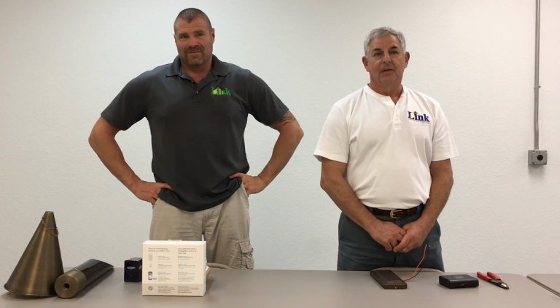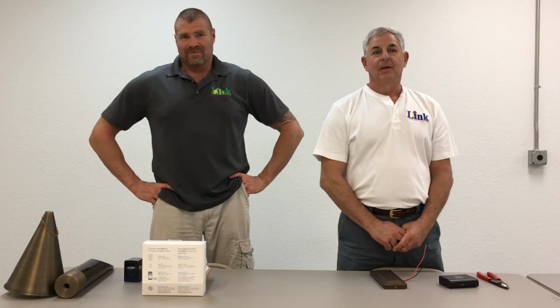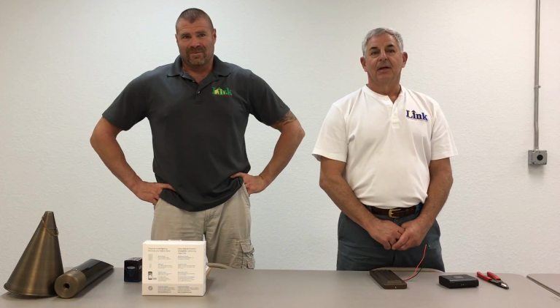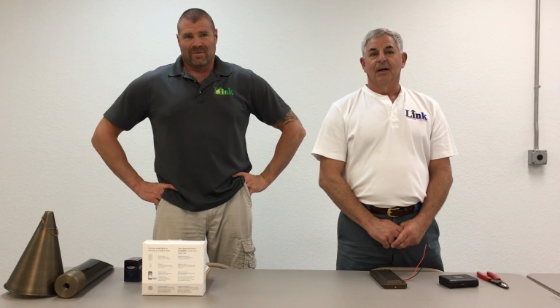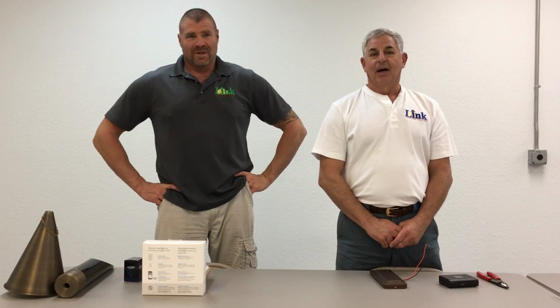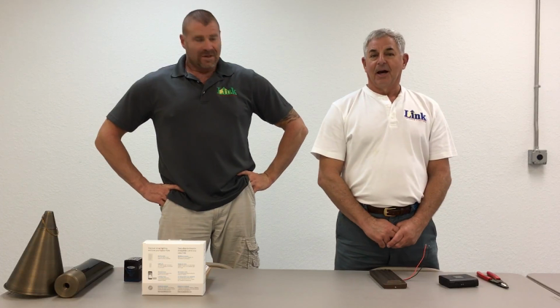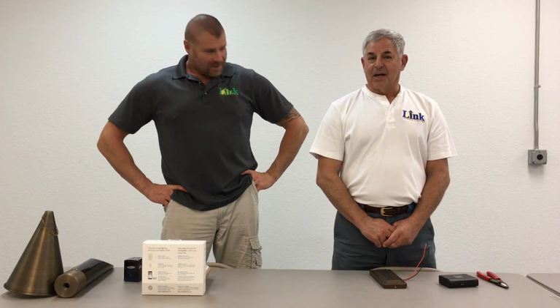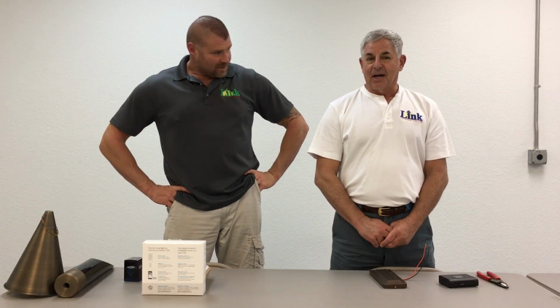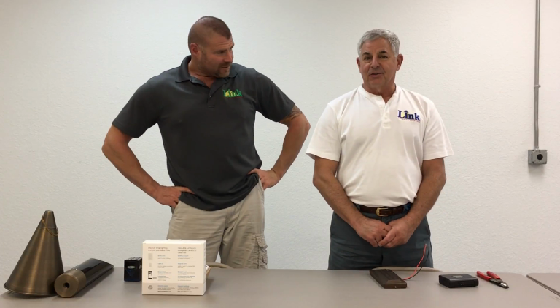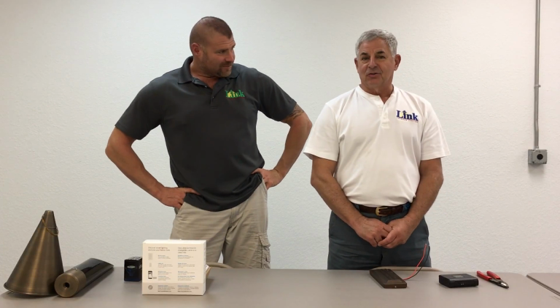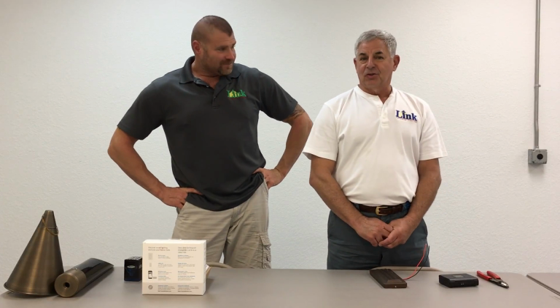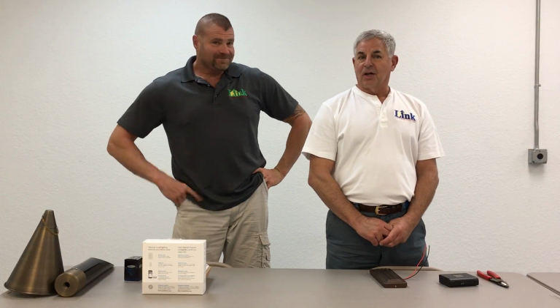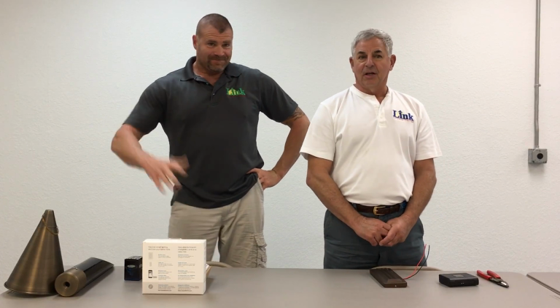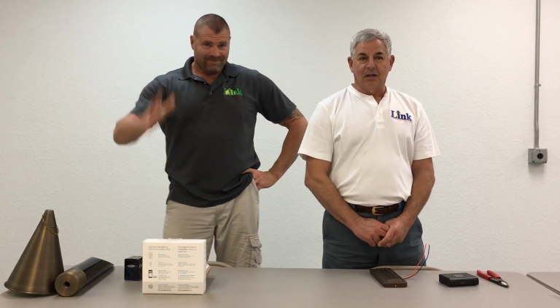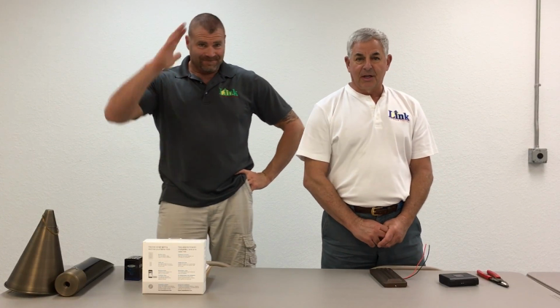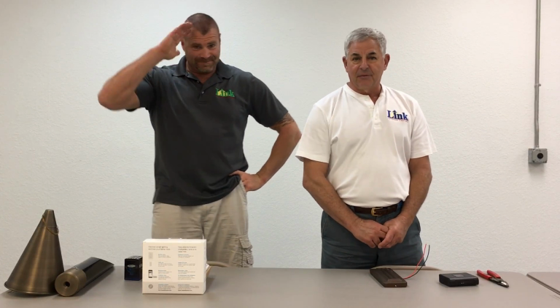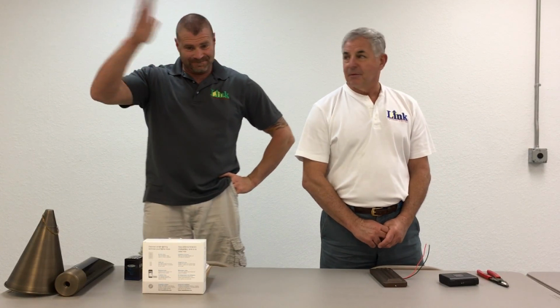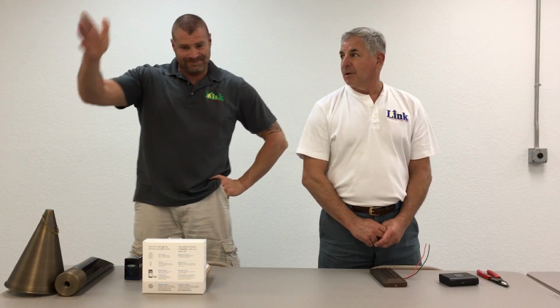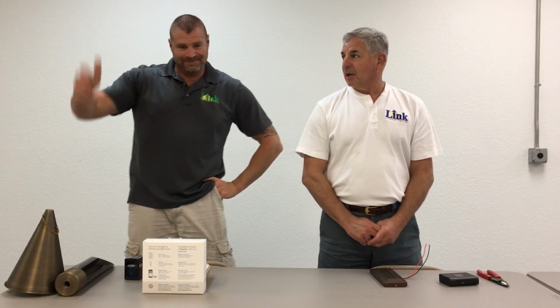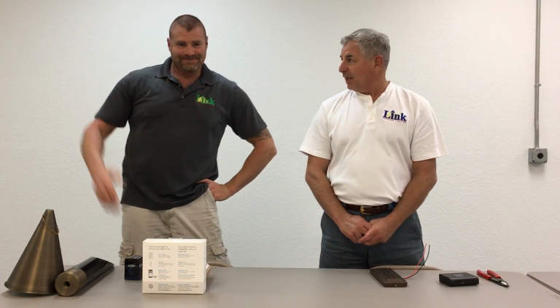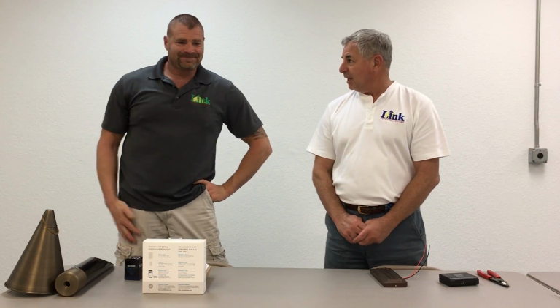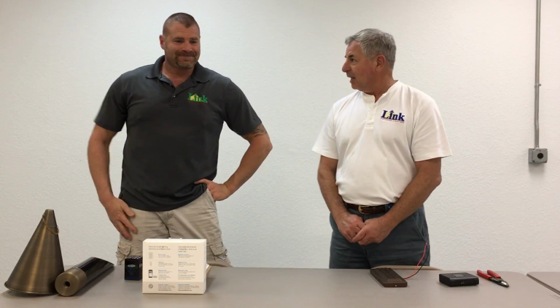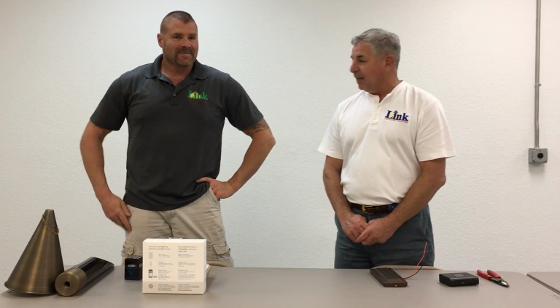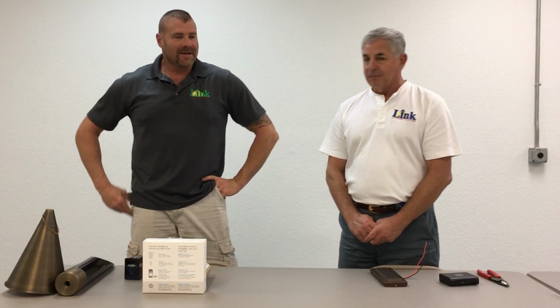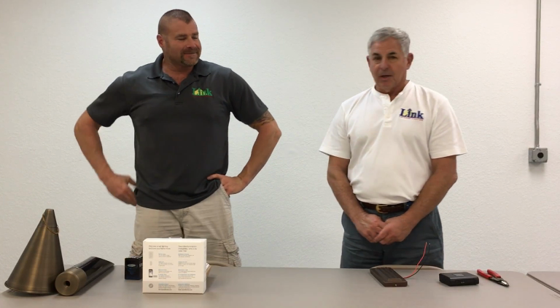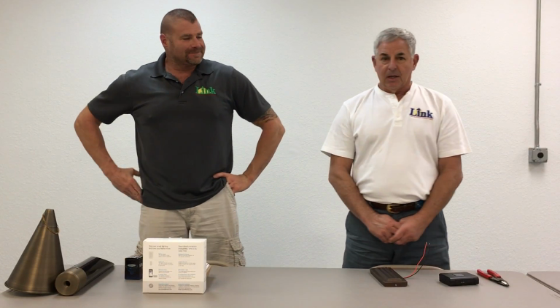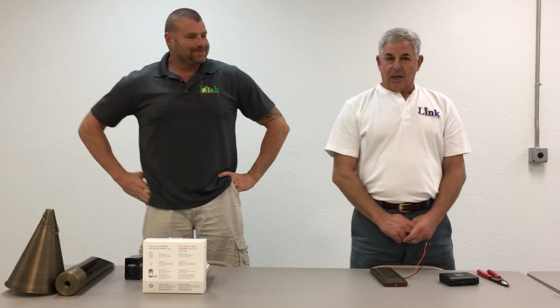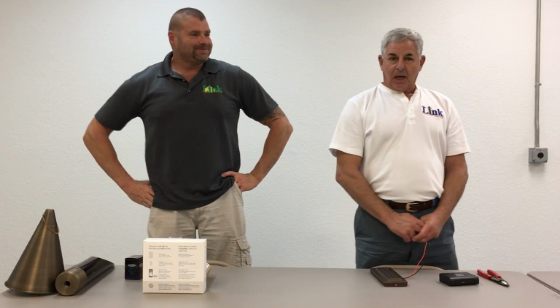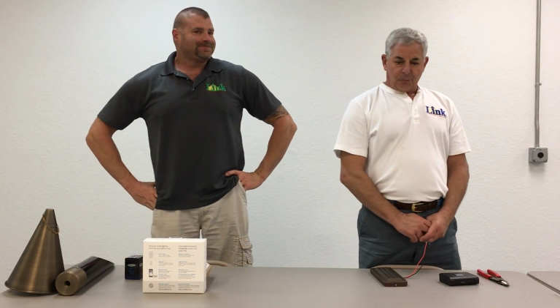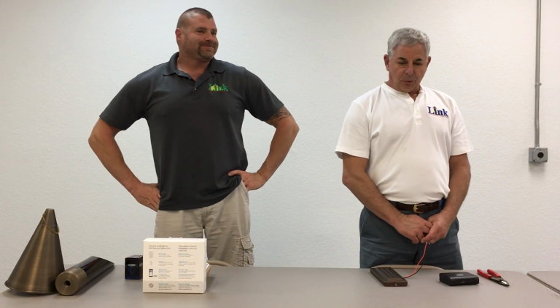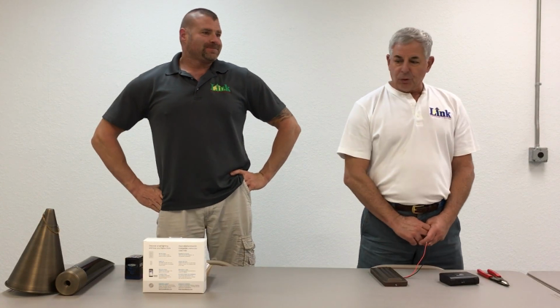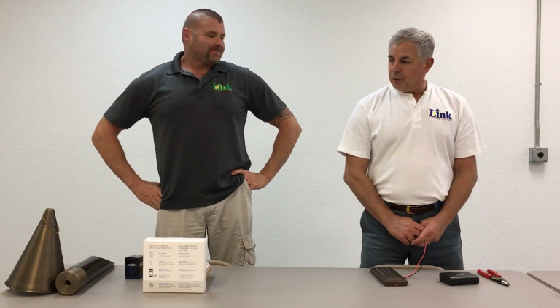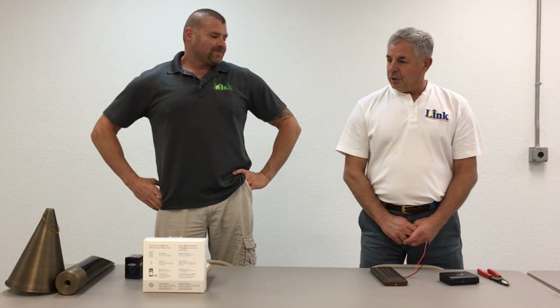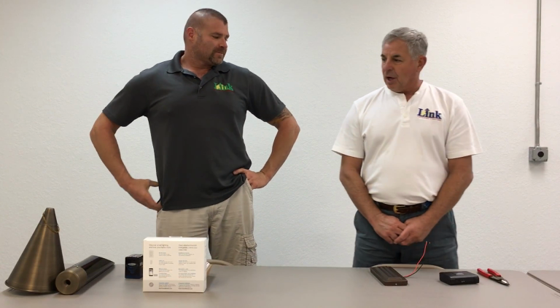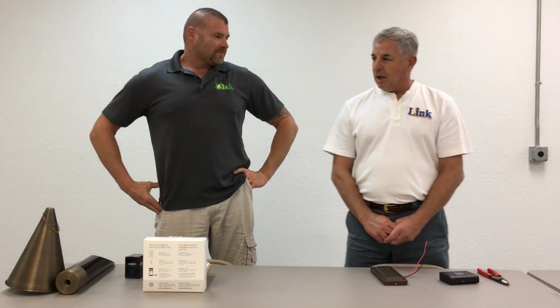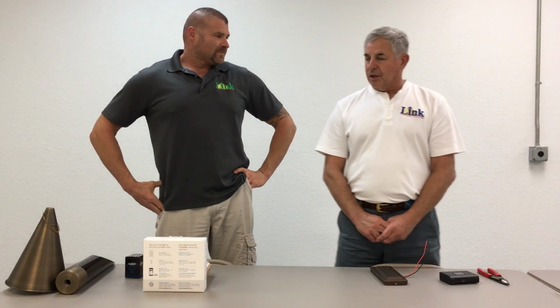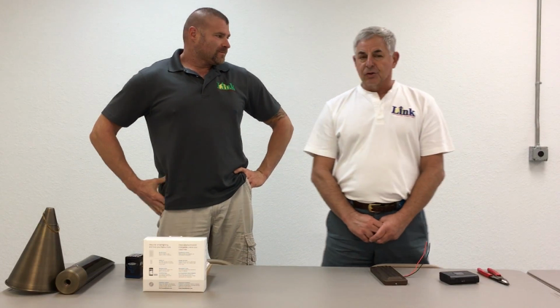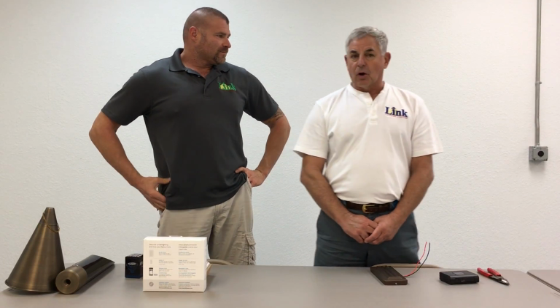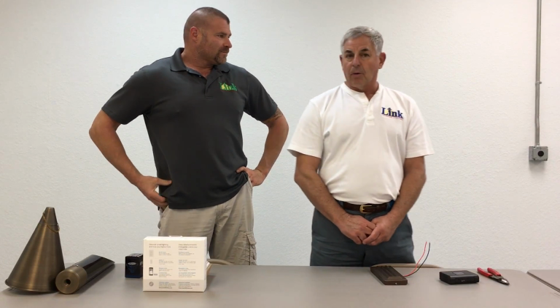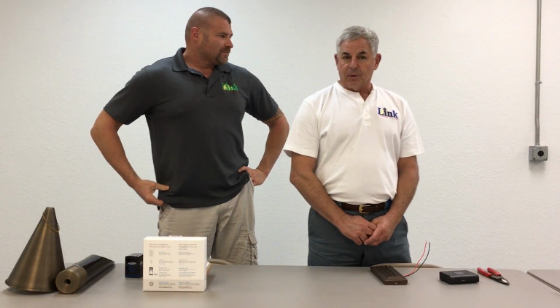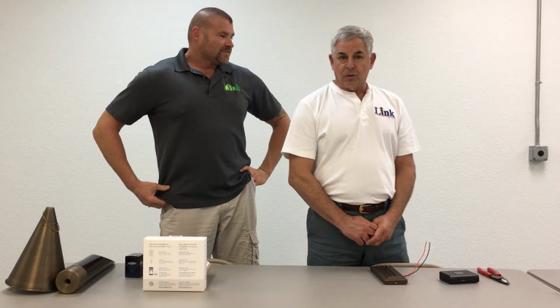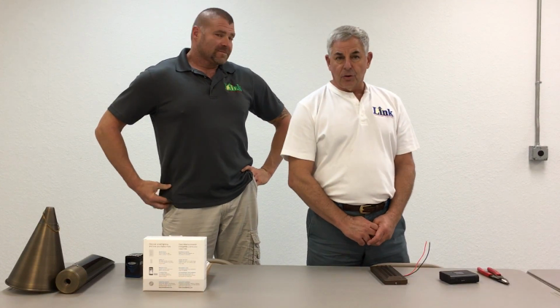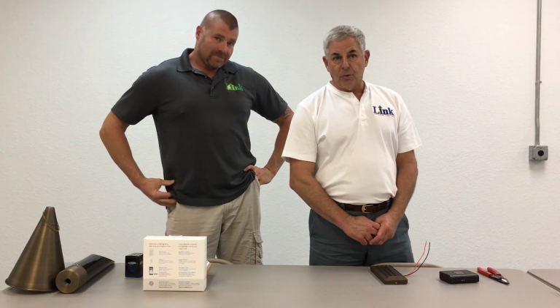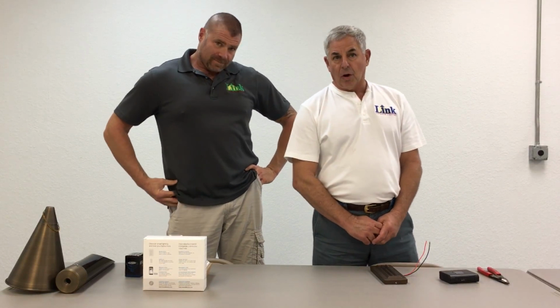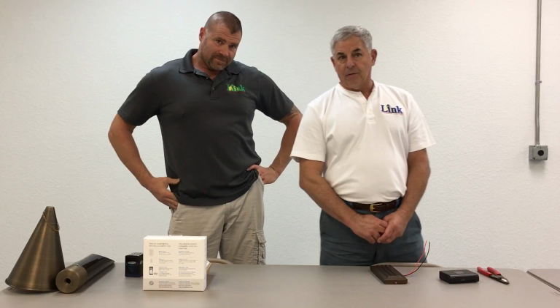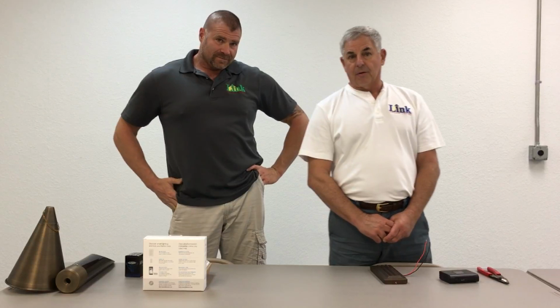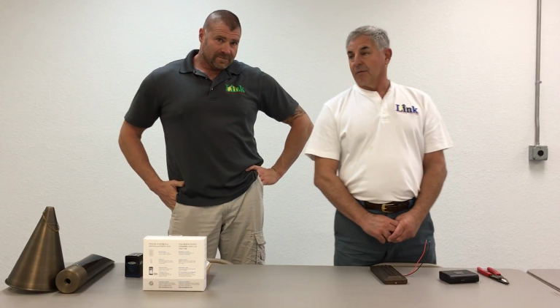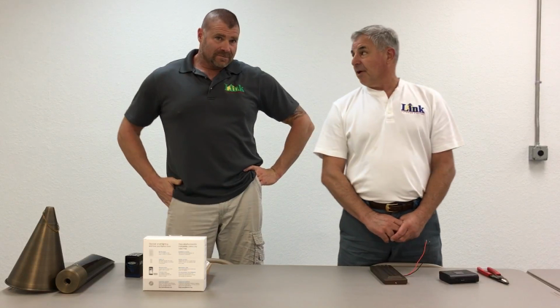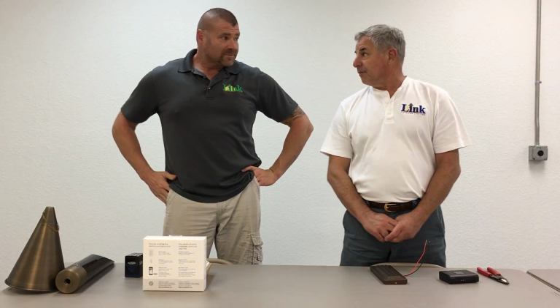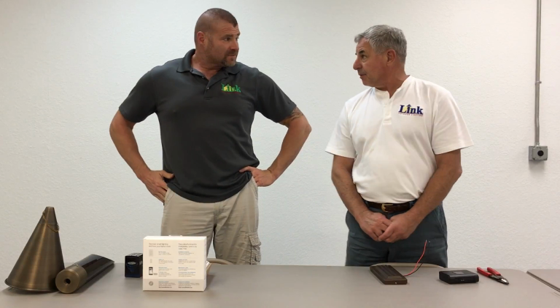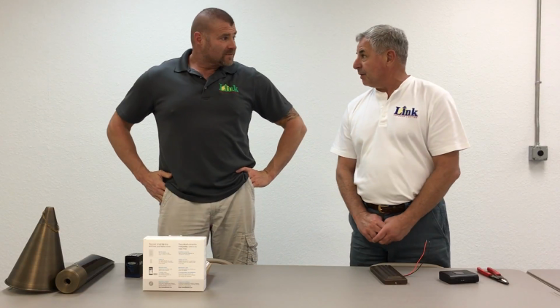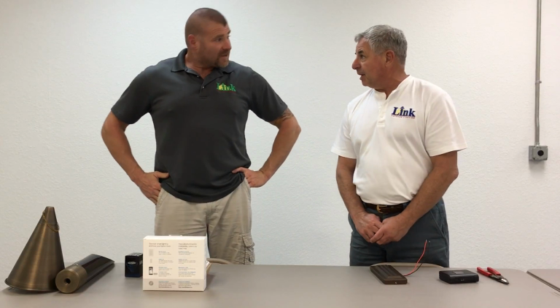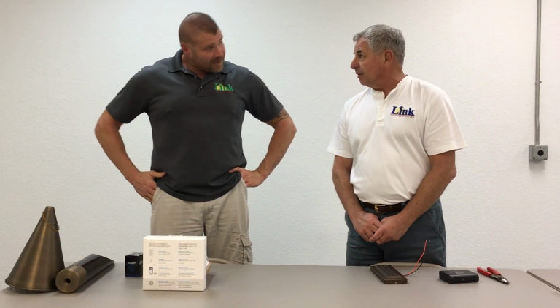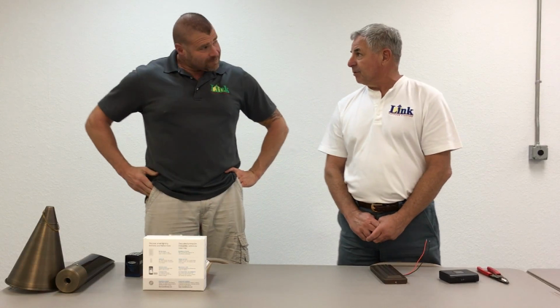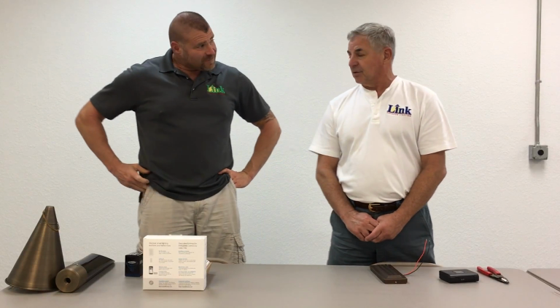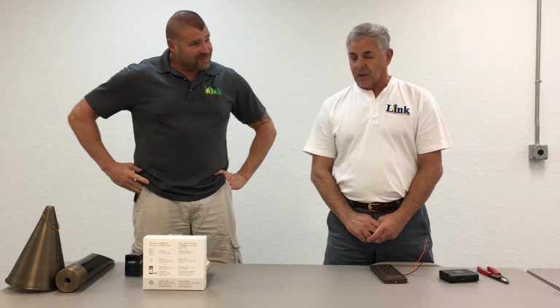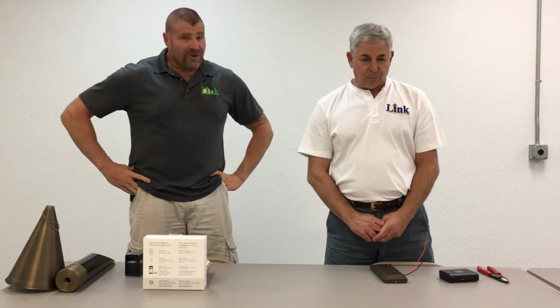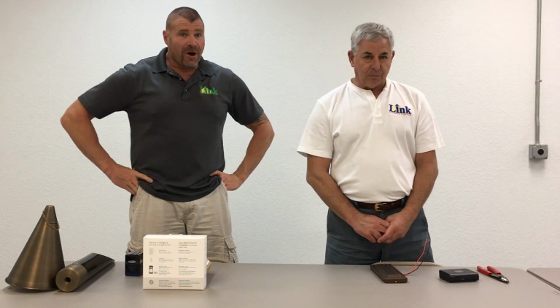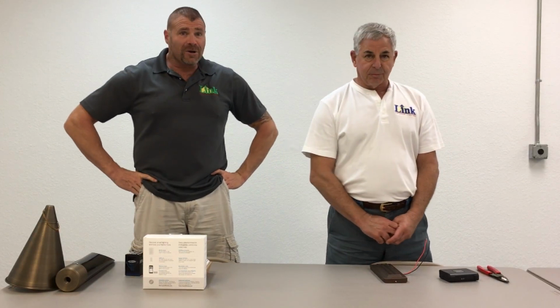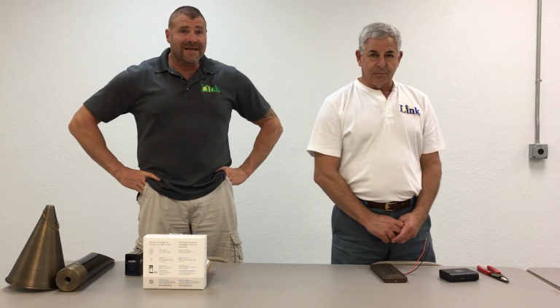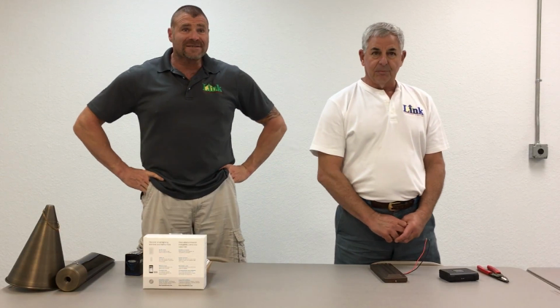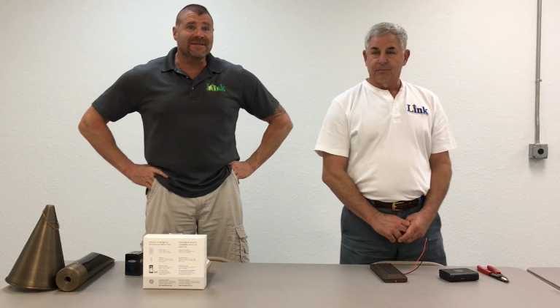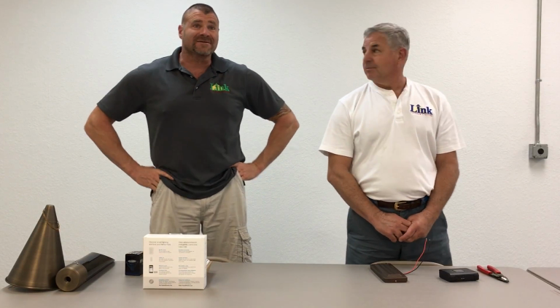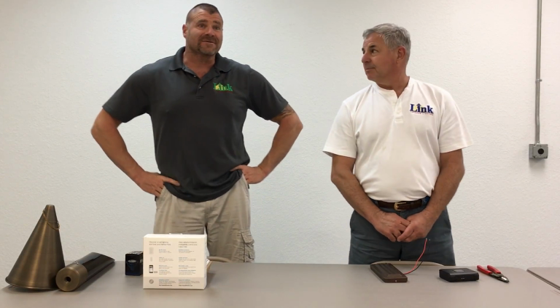Hi guys, Chuck and Glenn from the Lighting Lab, and we're doing installment two of our favorite things for the holiday season.